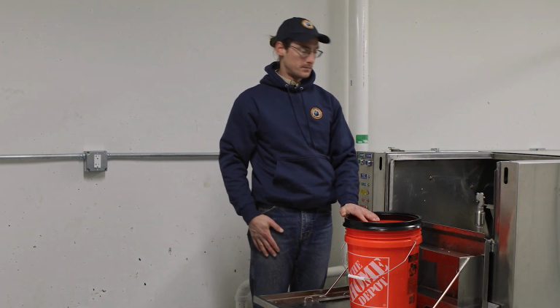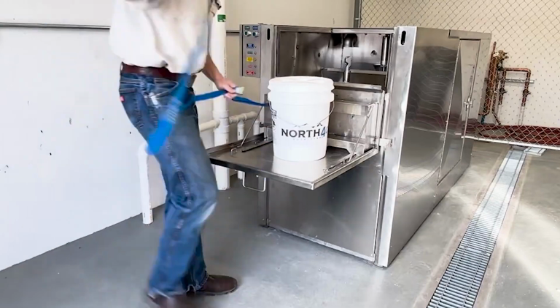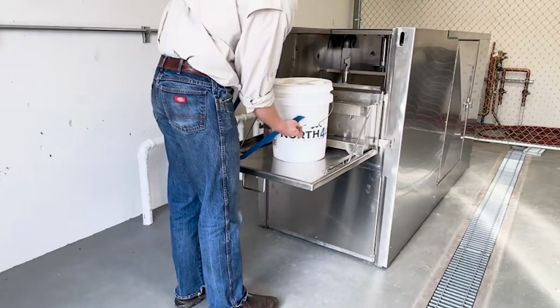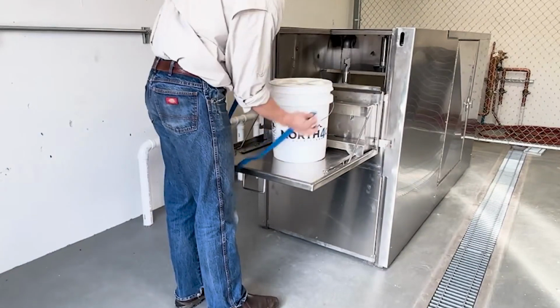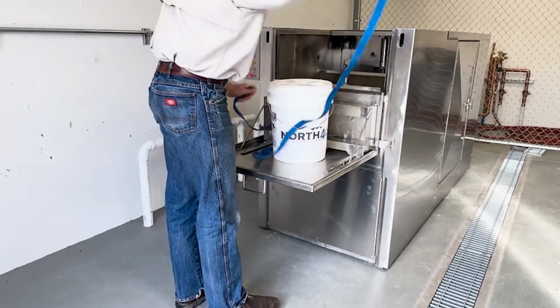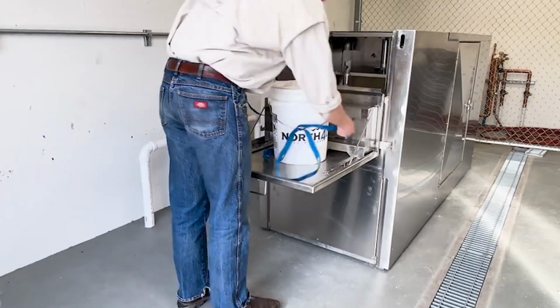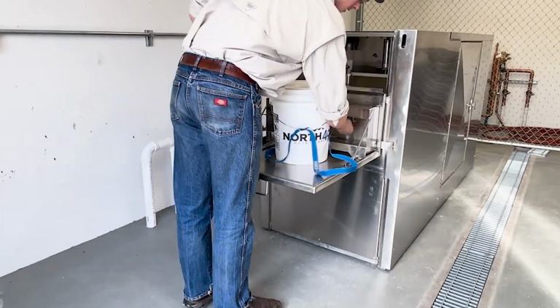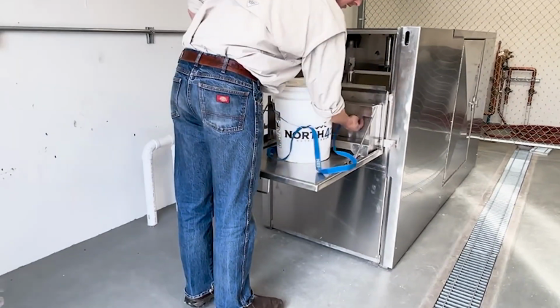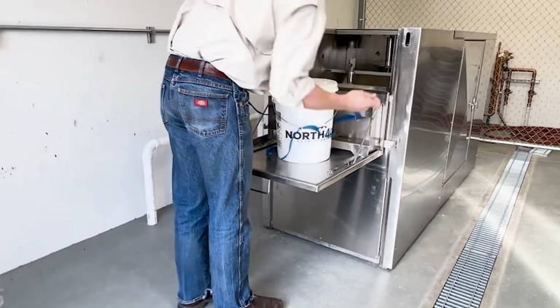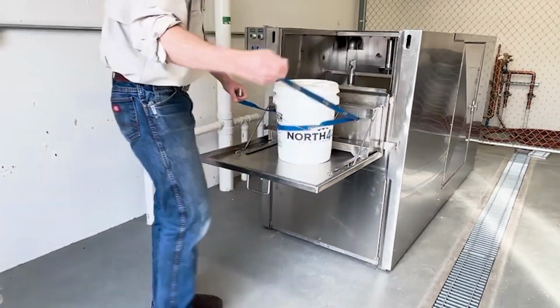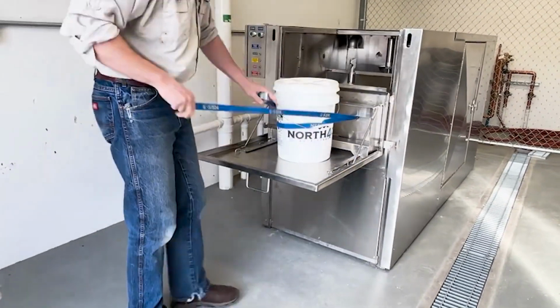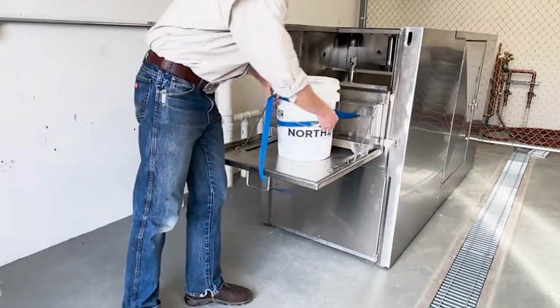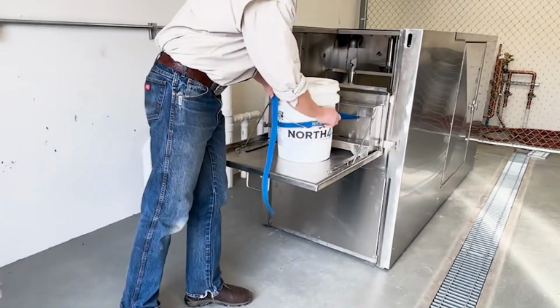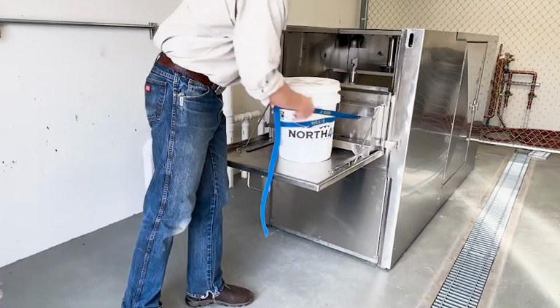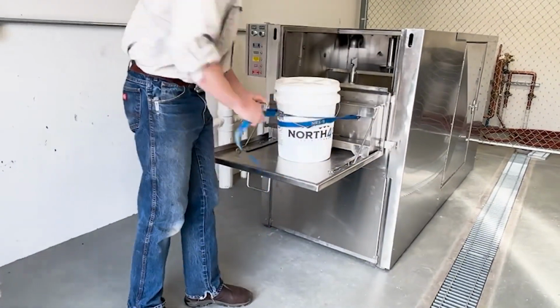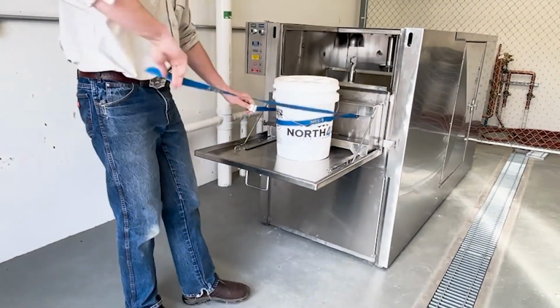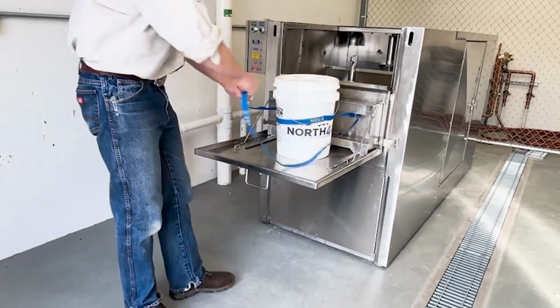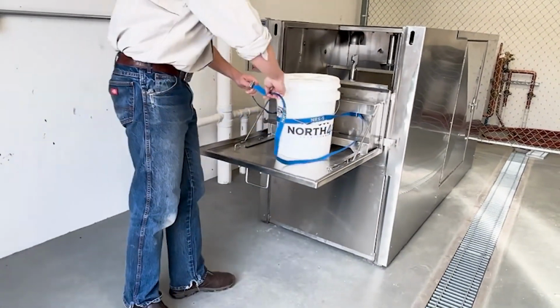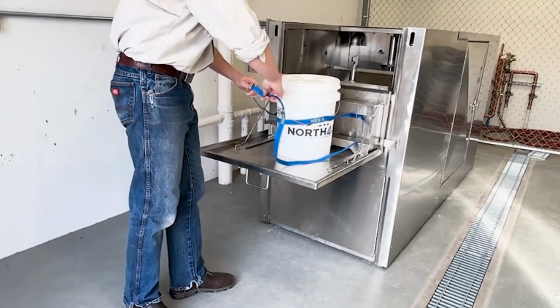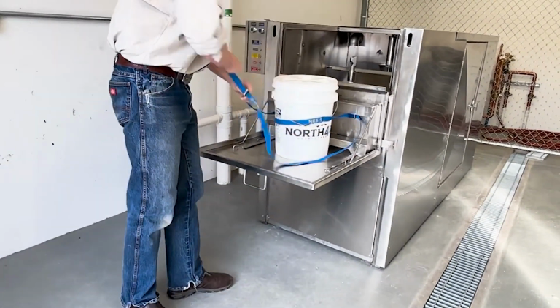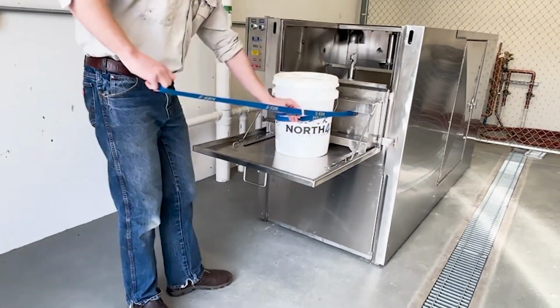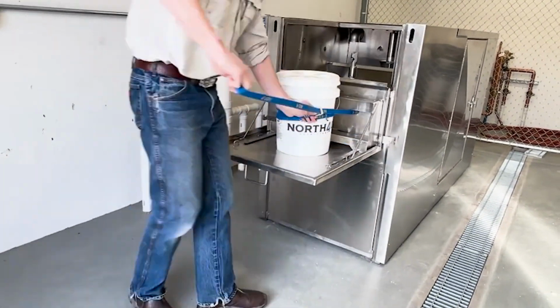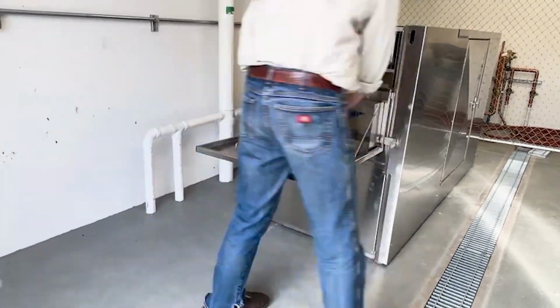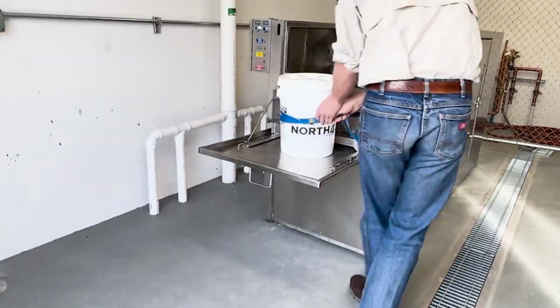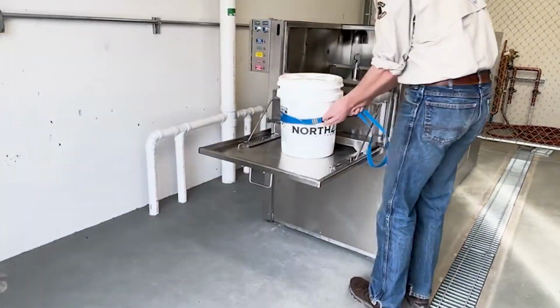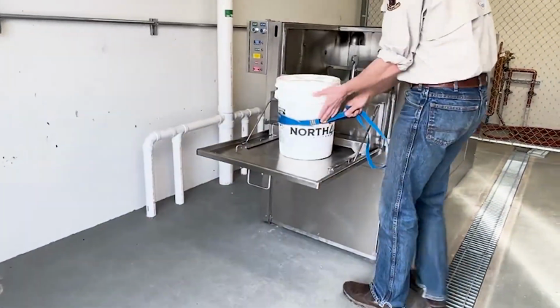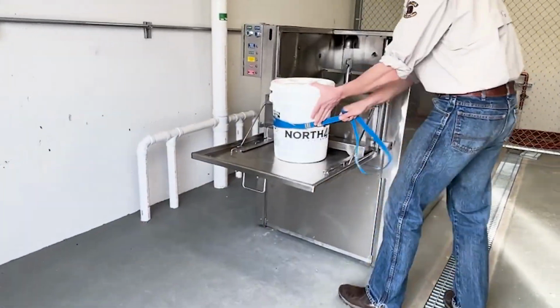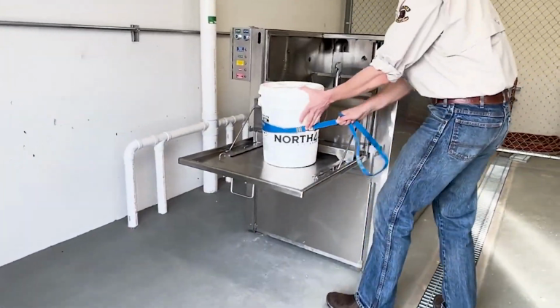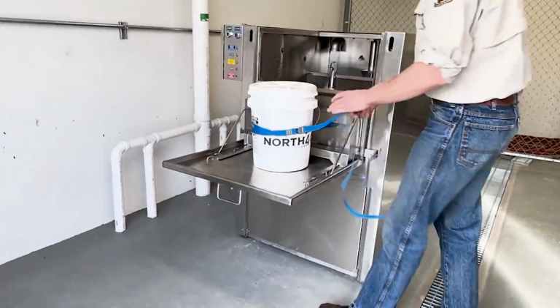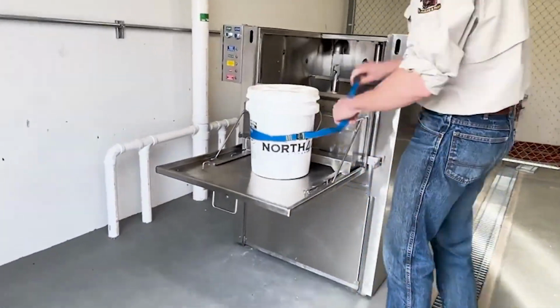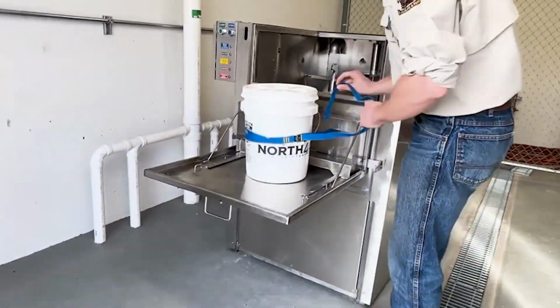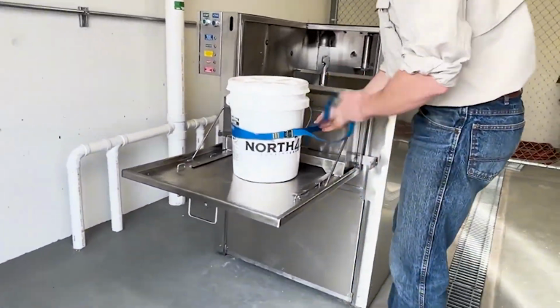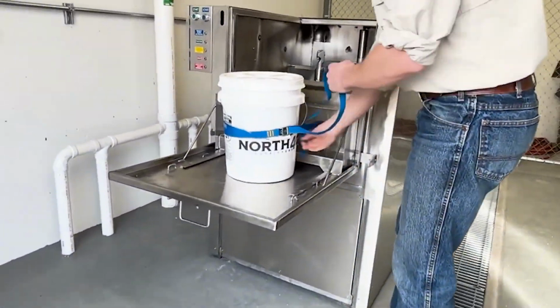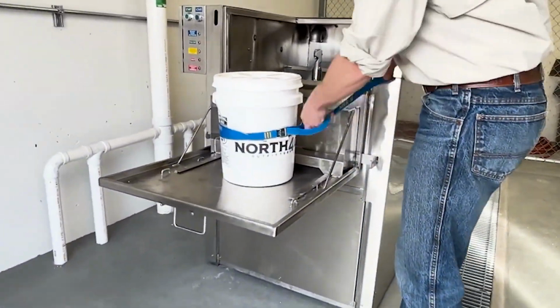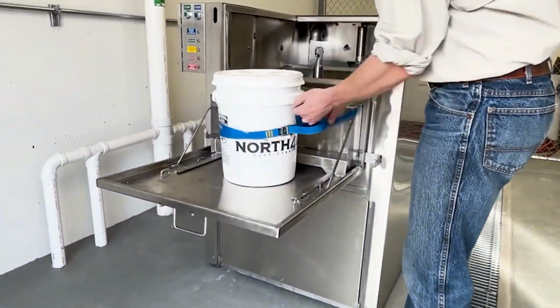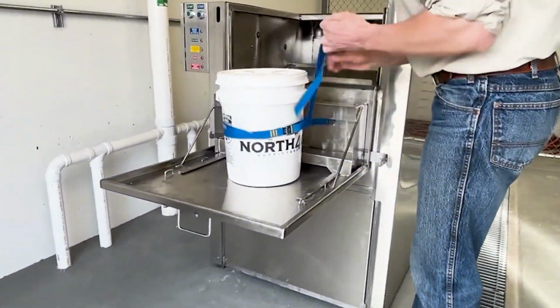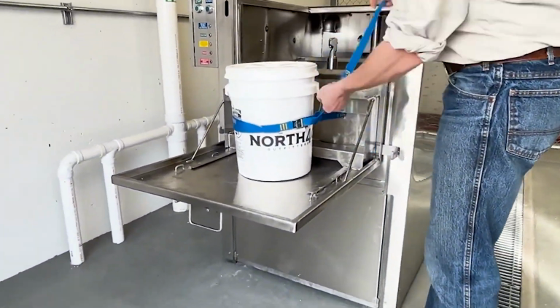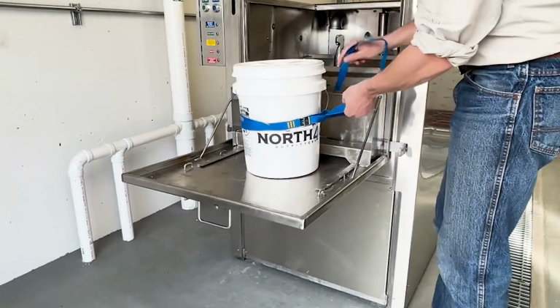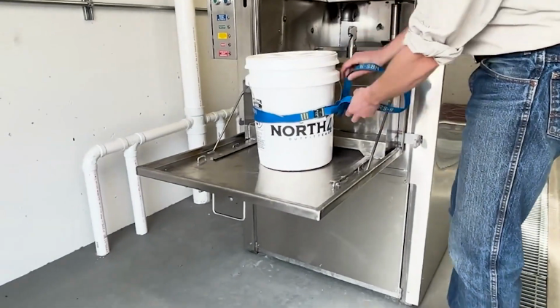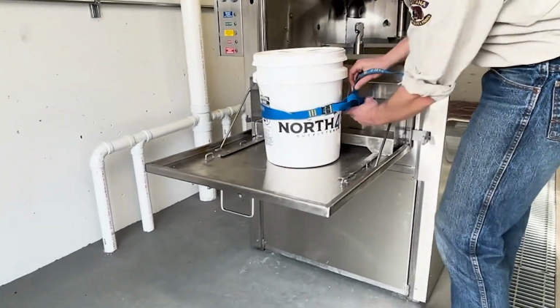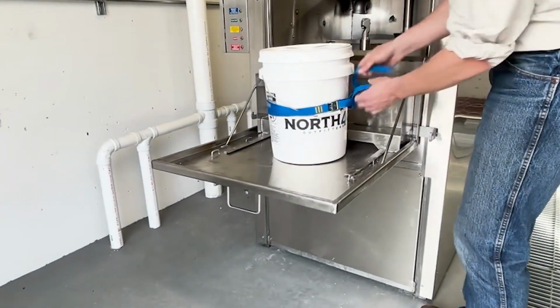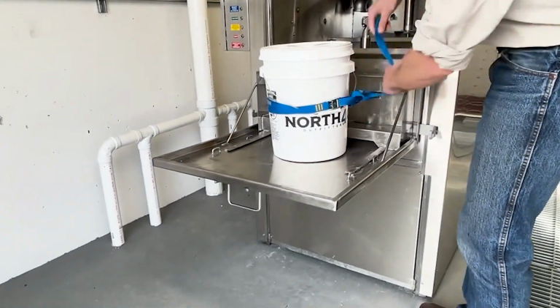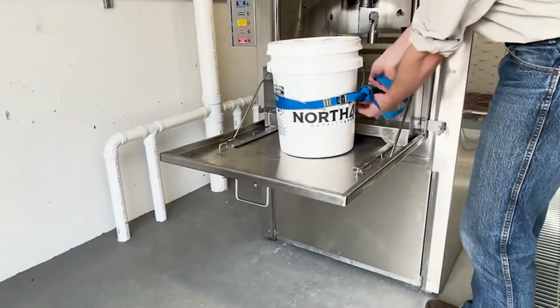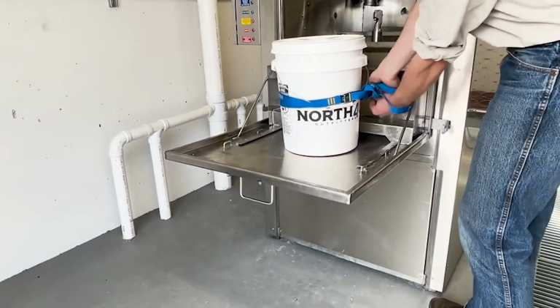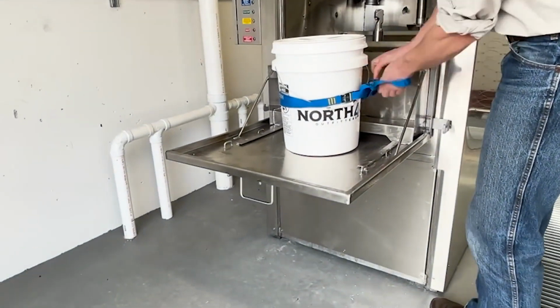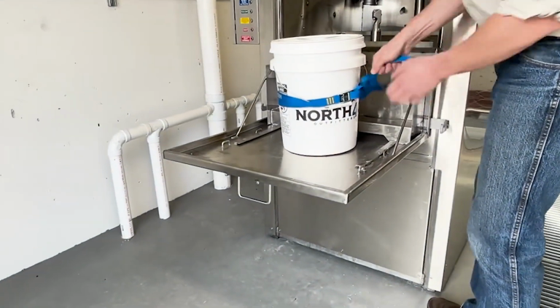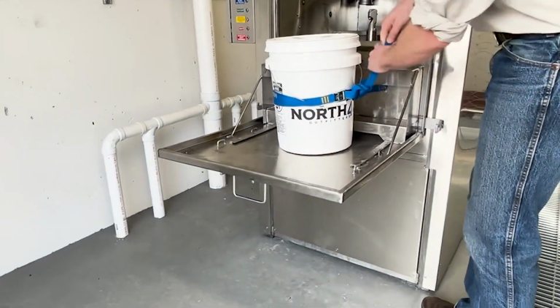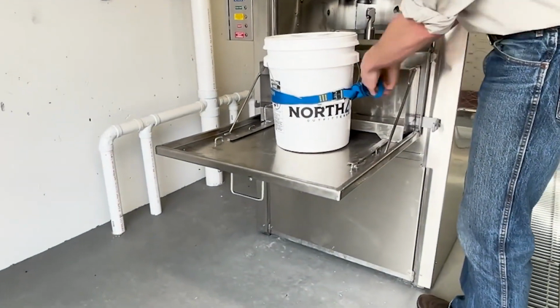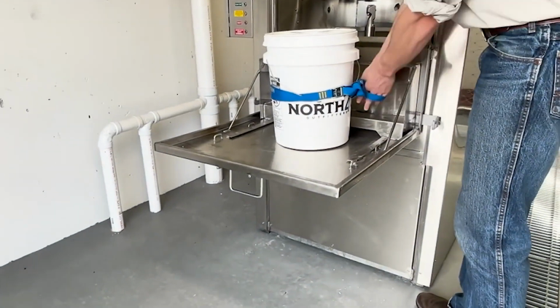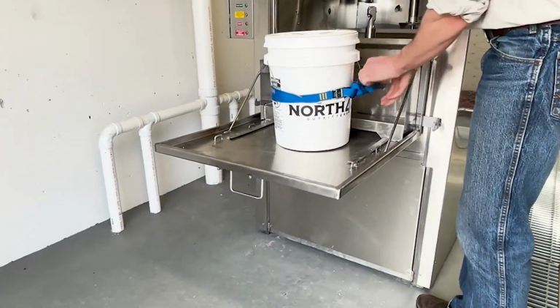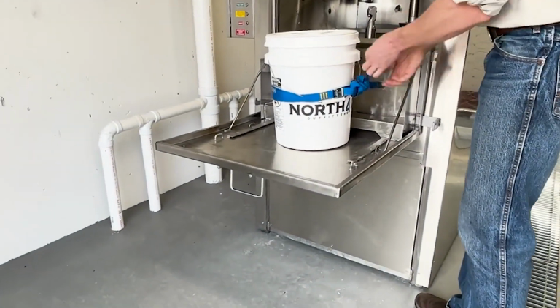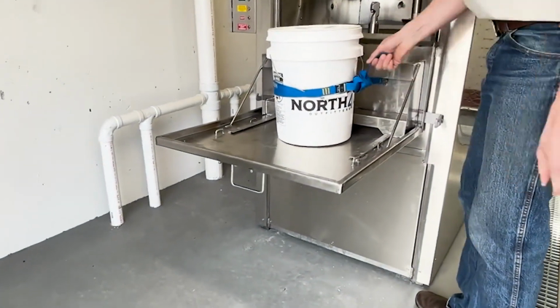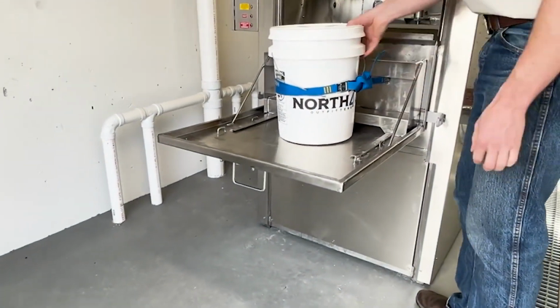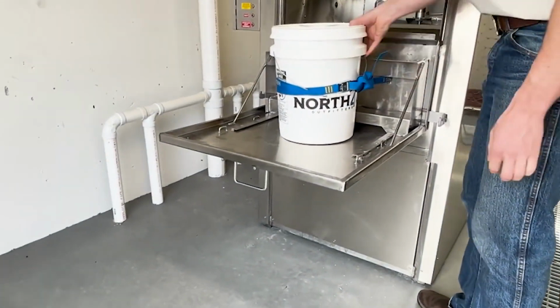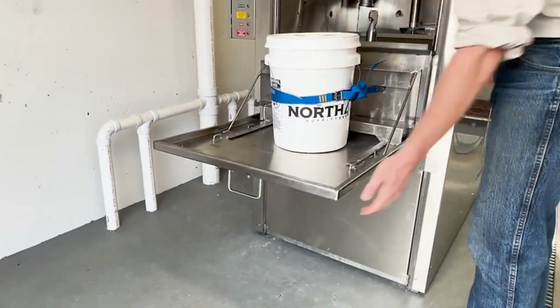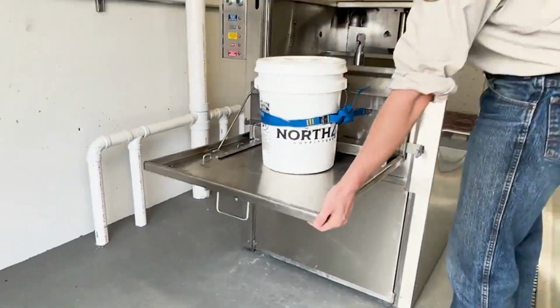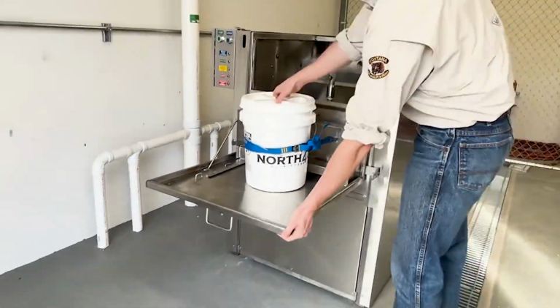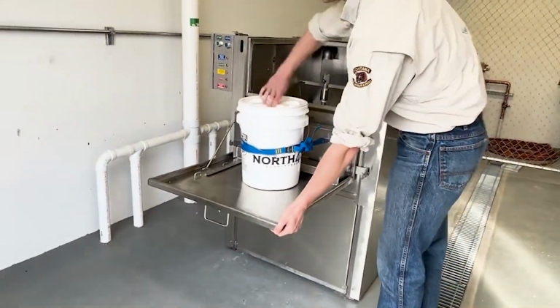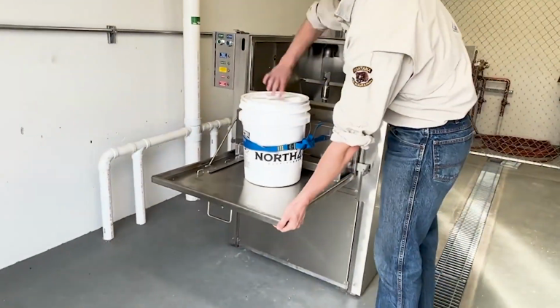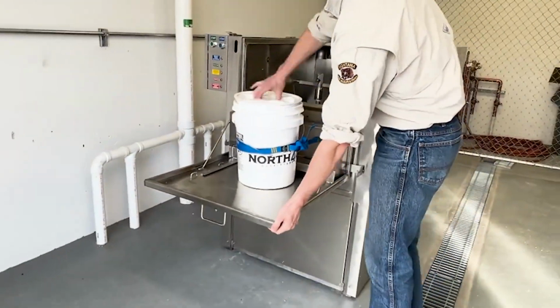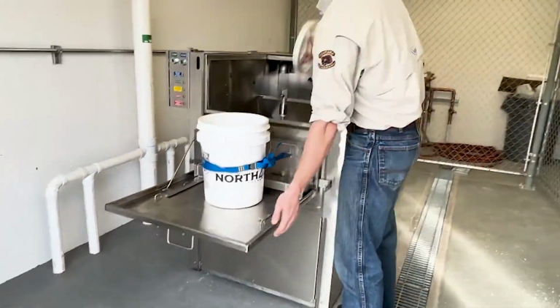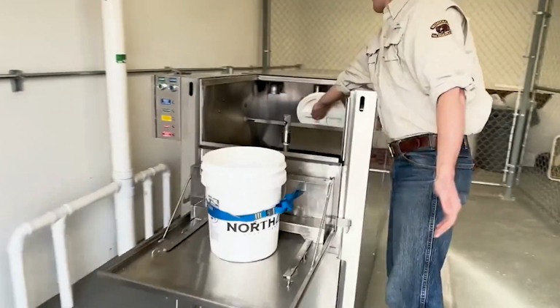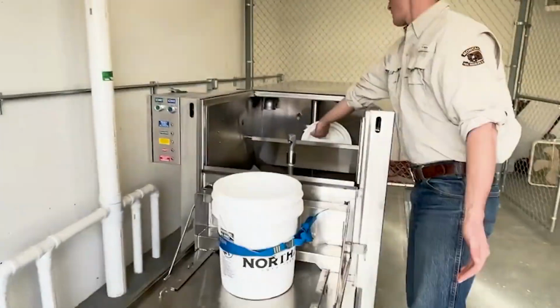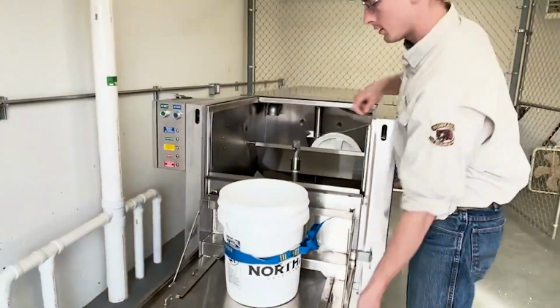To prepare this toilet for cleaning, strap around the toilet to back anchor points on both sides of the hopper door.